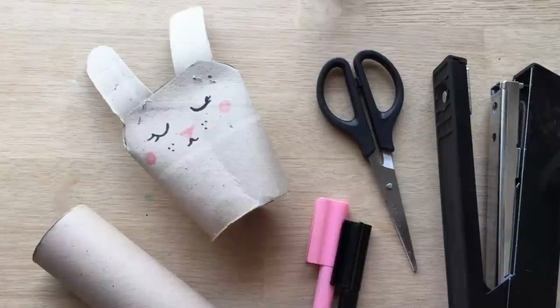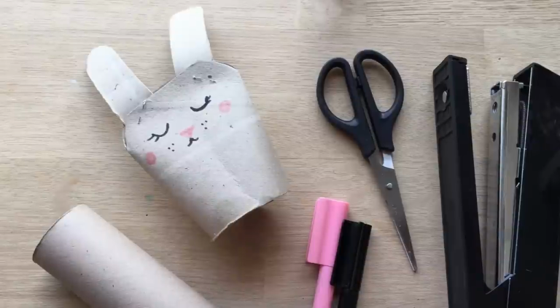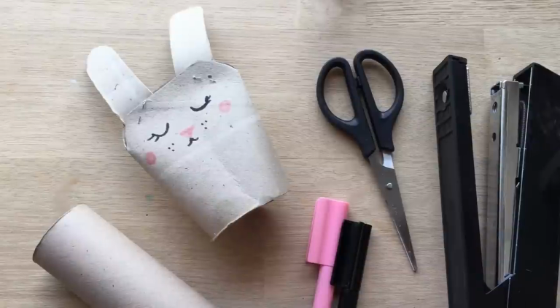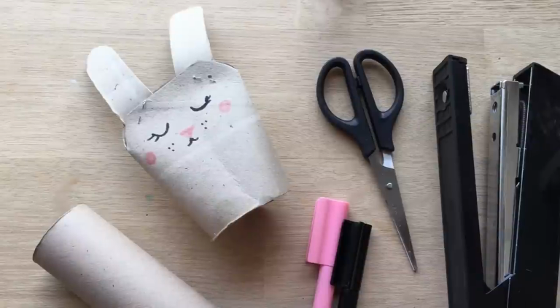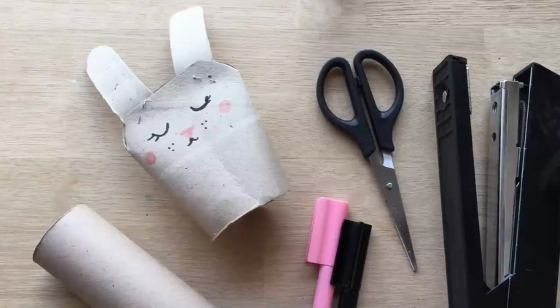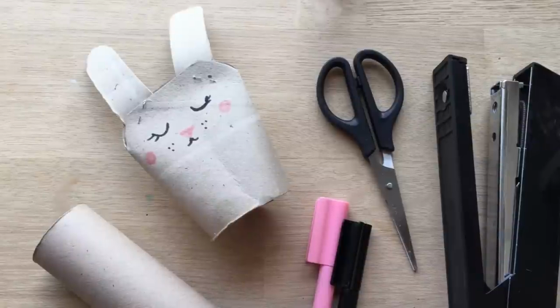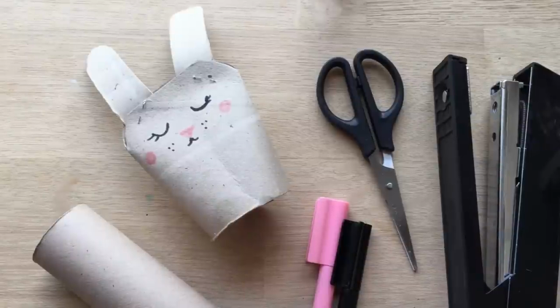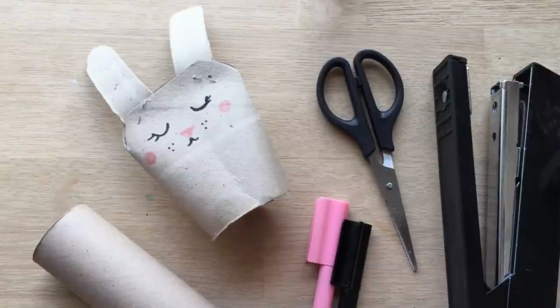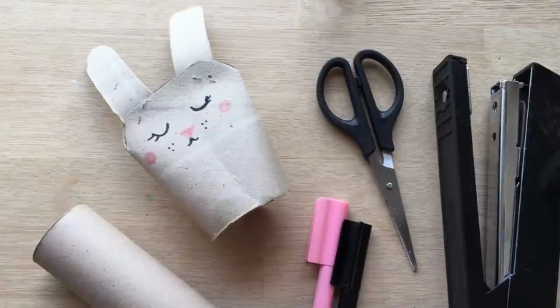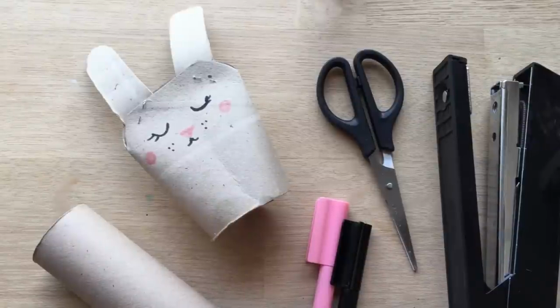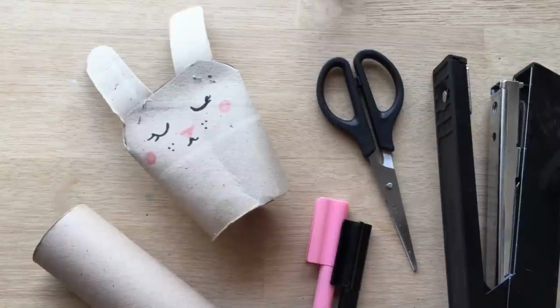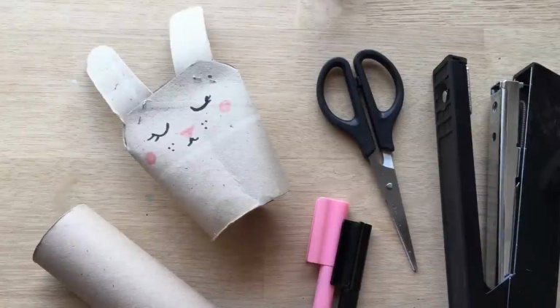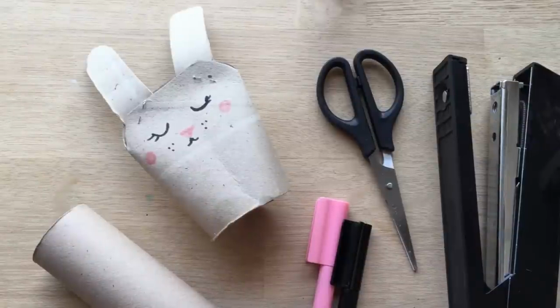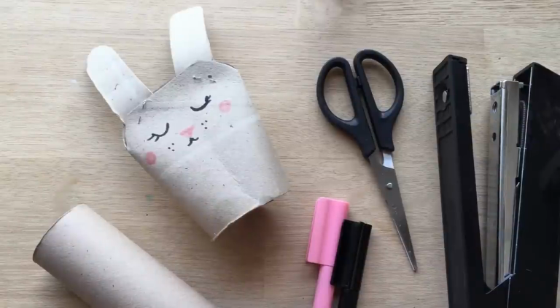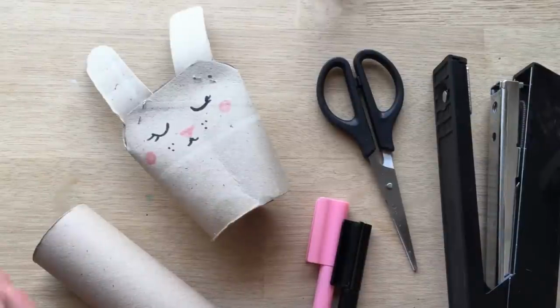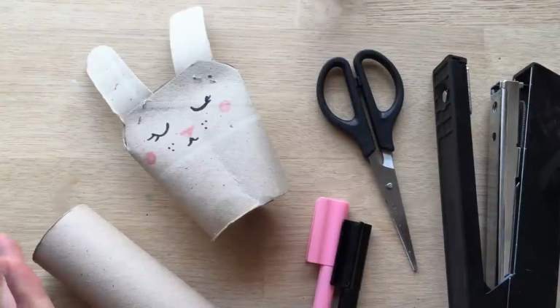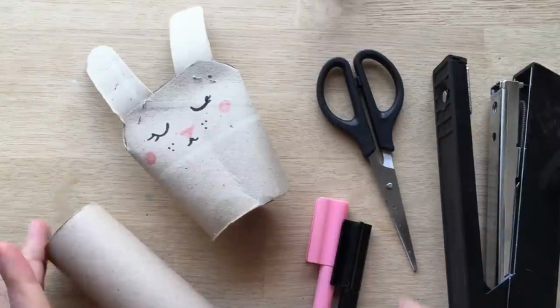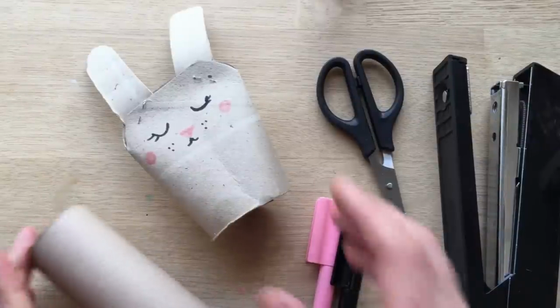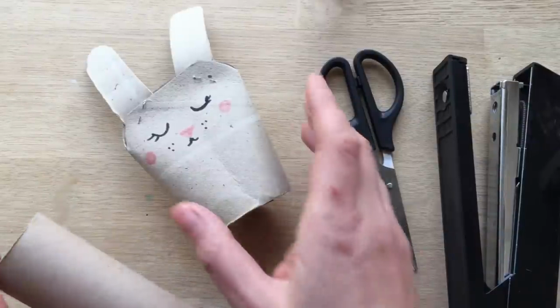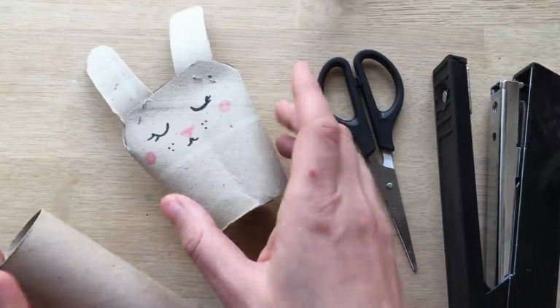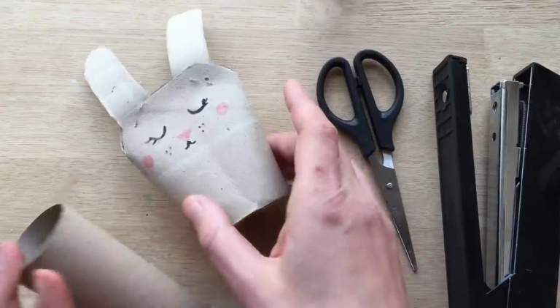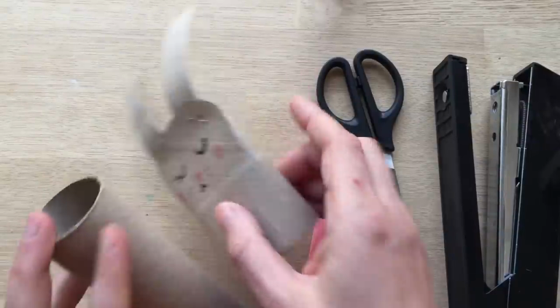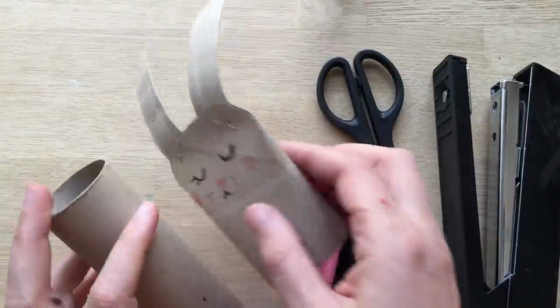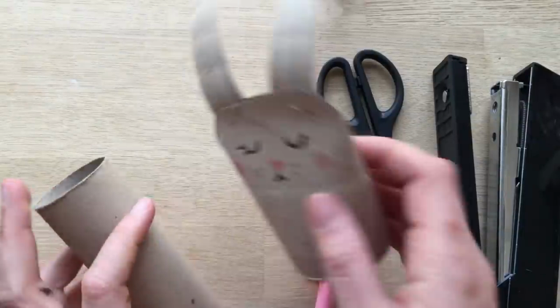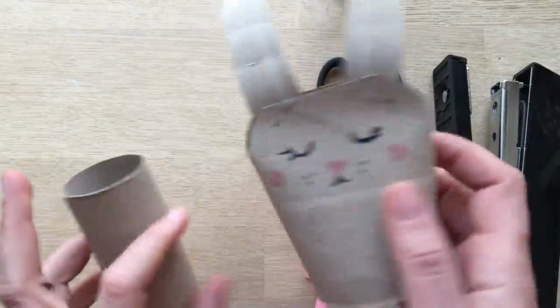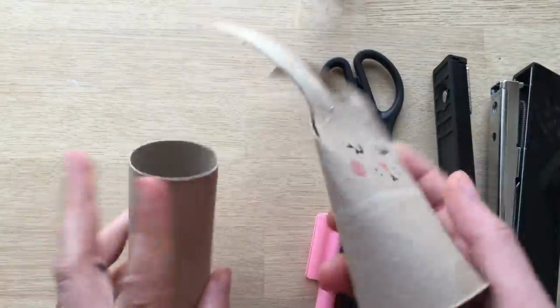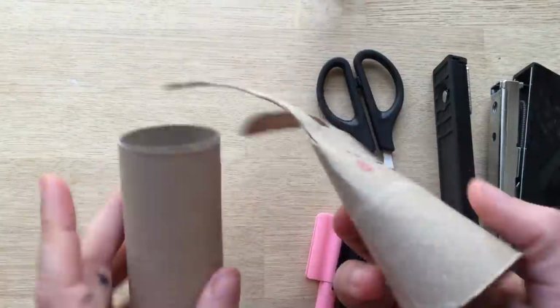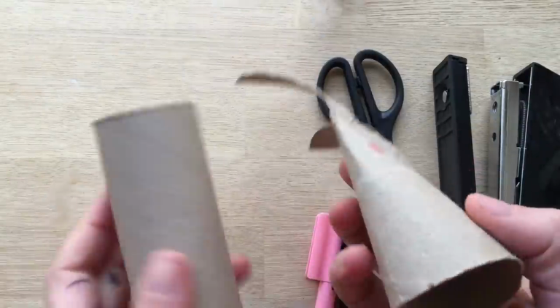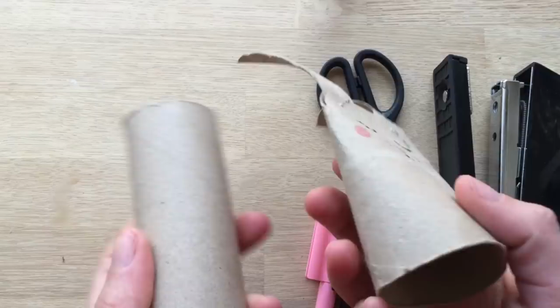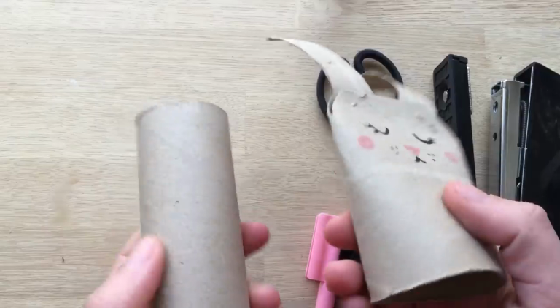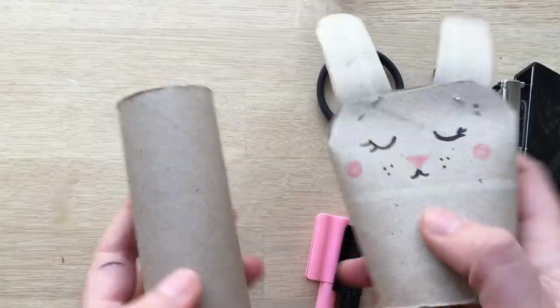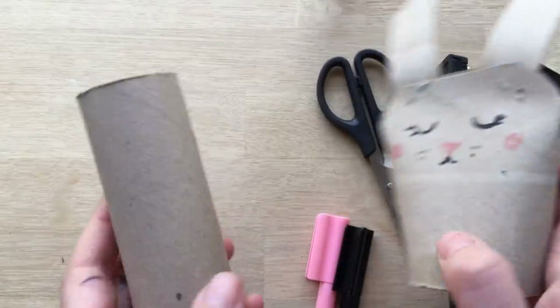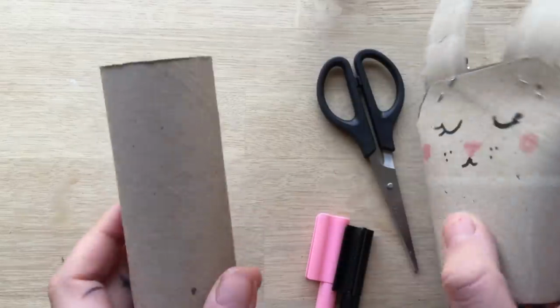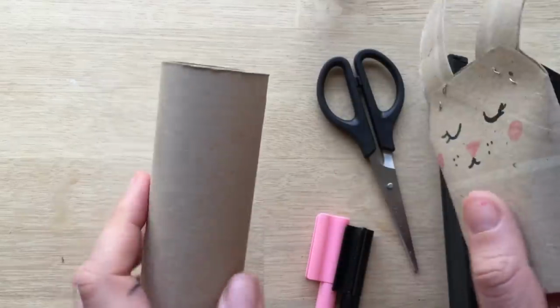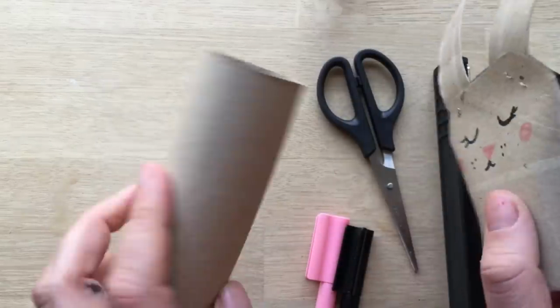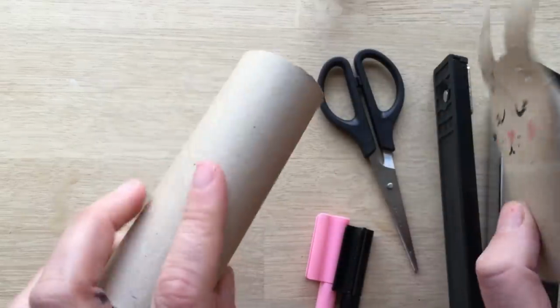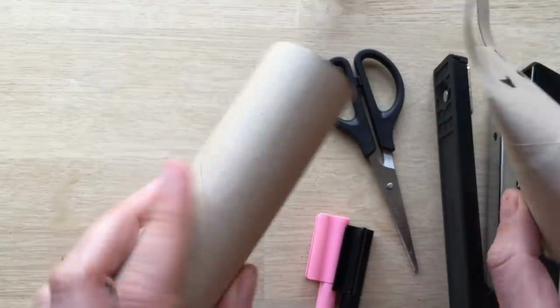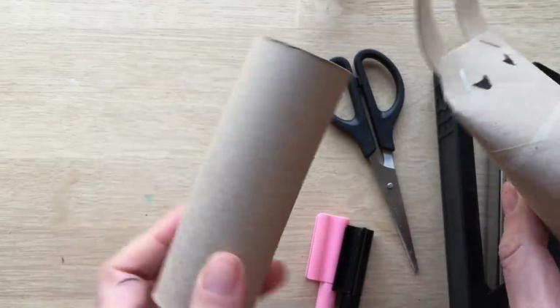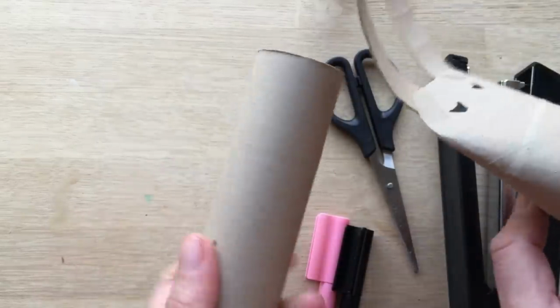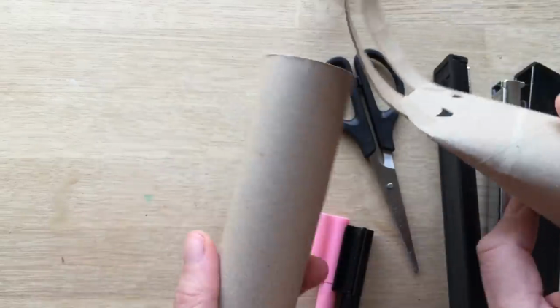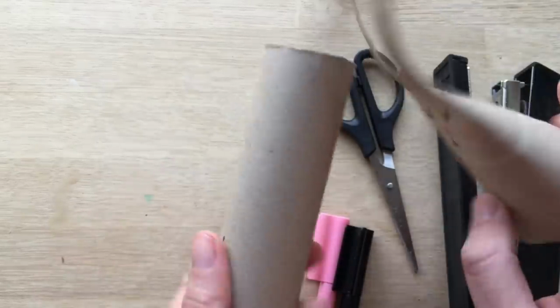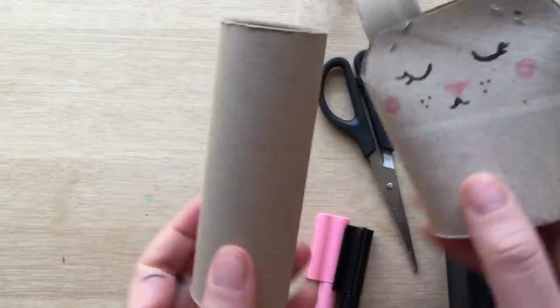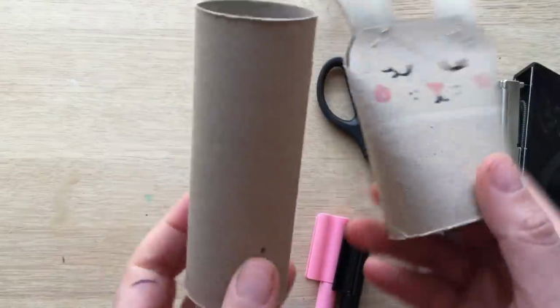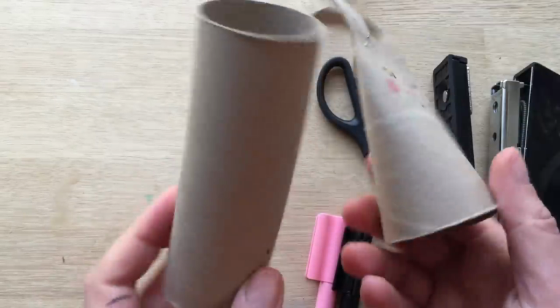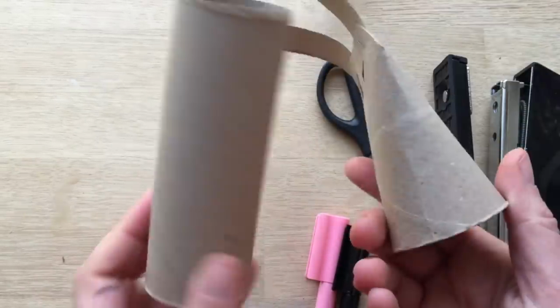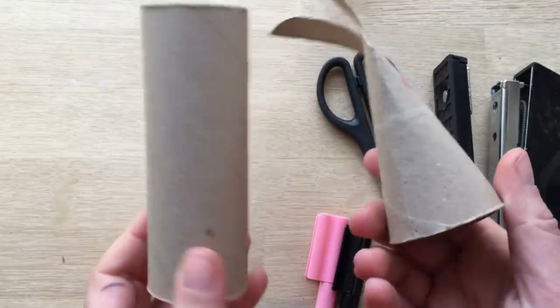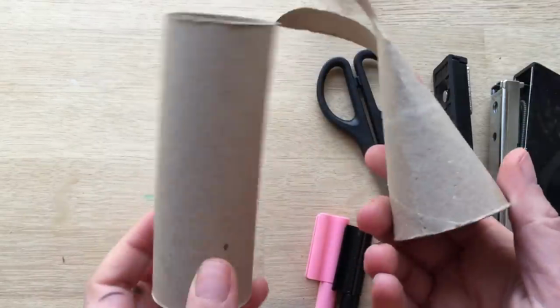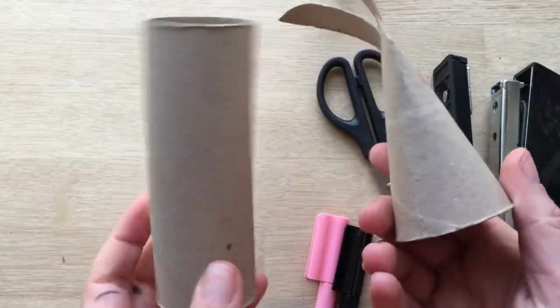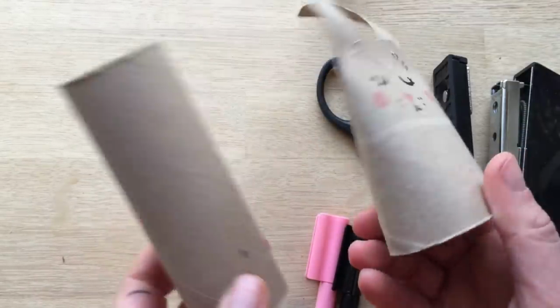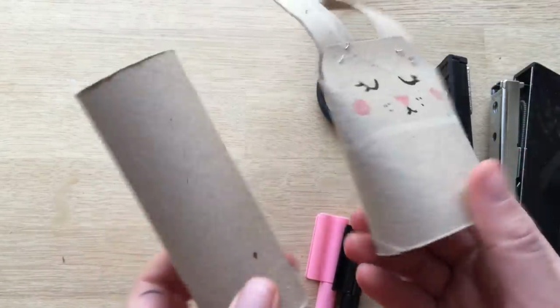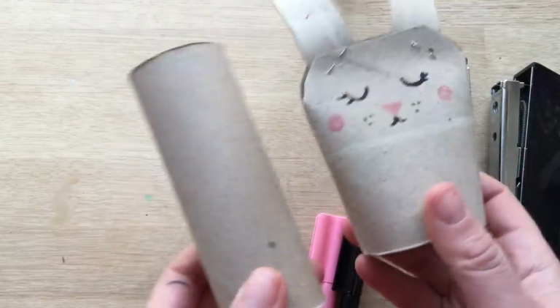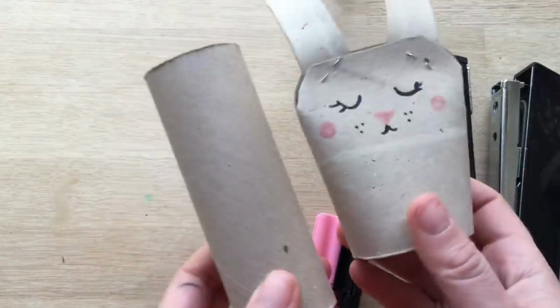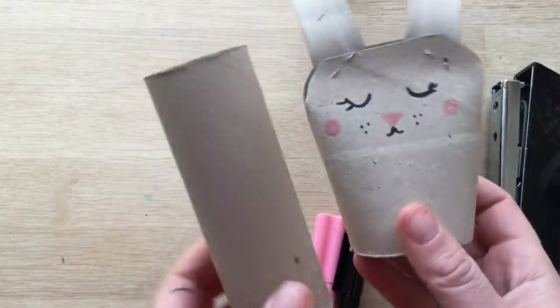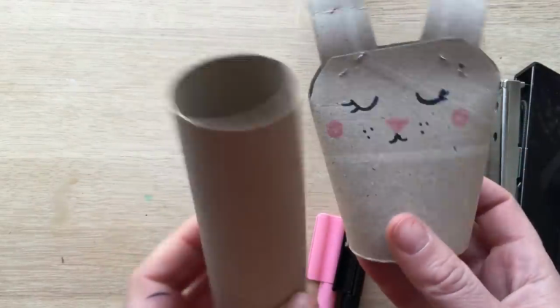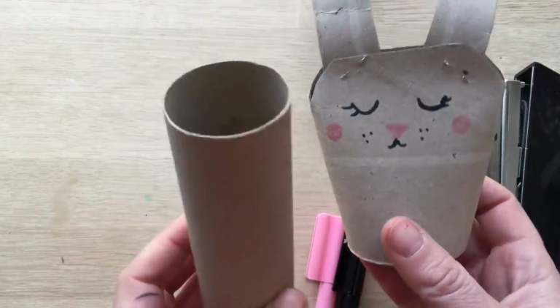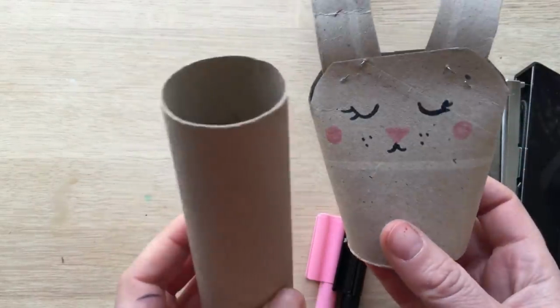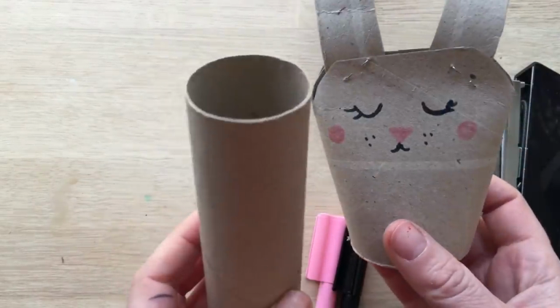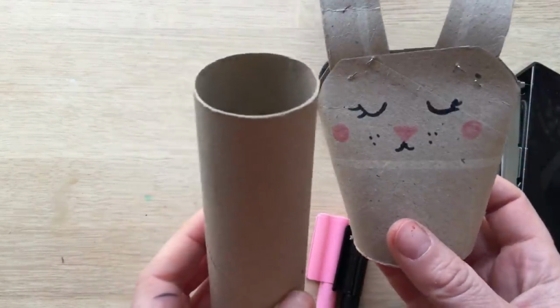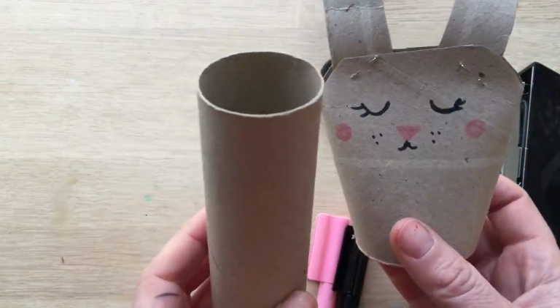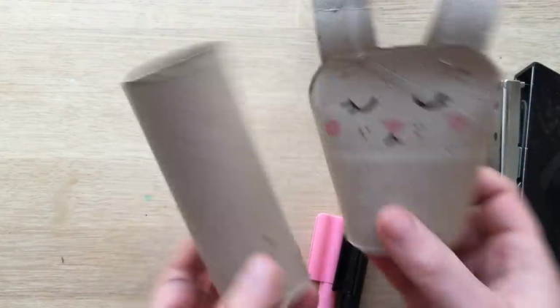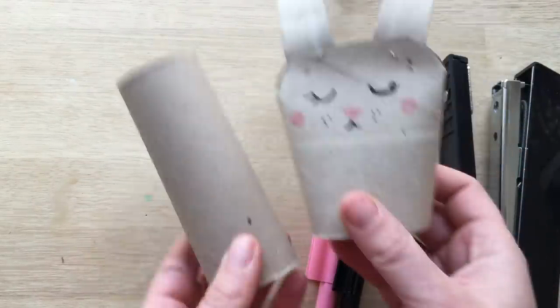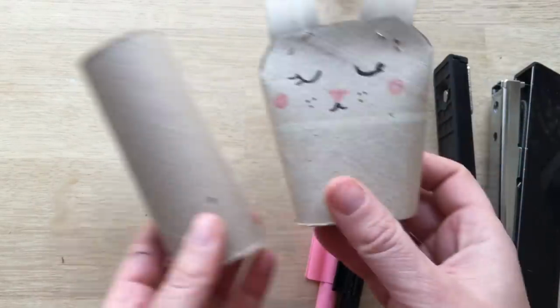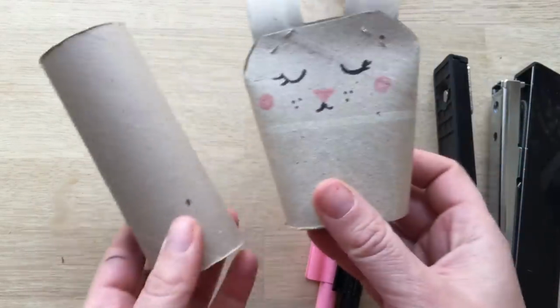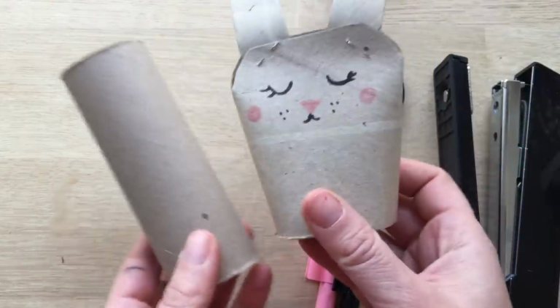Hello, welcome back to Redhead Art. Today we're going to make teepee roll, toilet roll or loo roll bunnies.